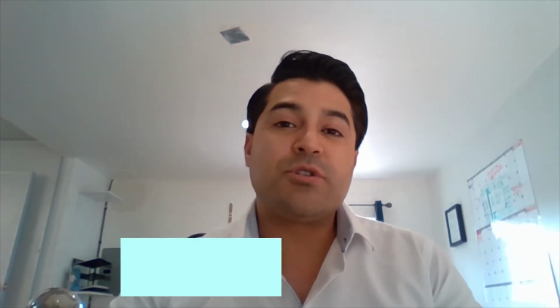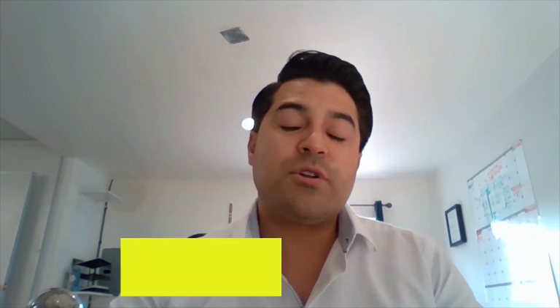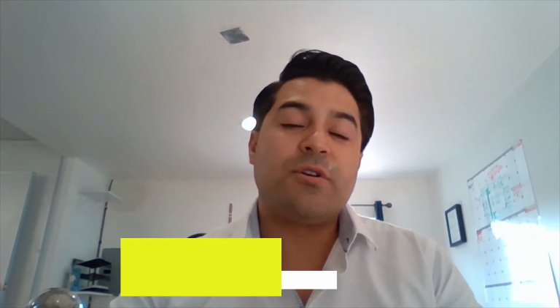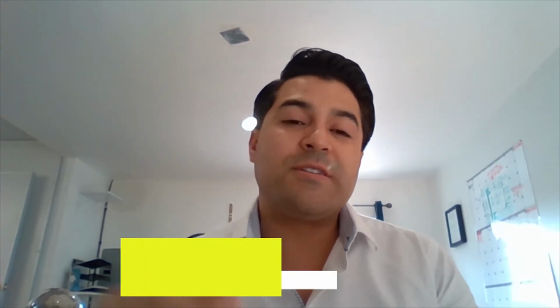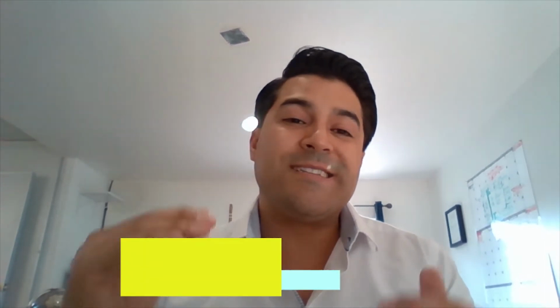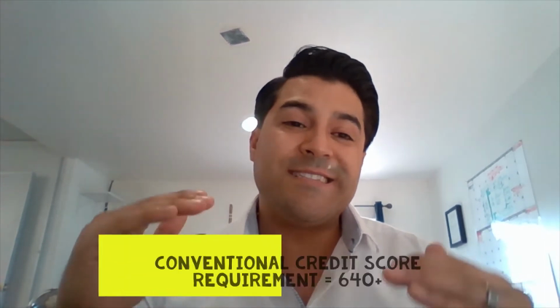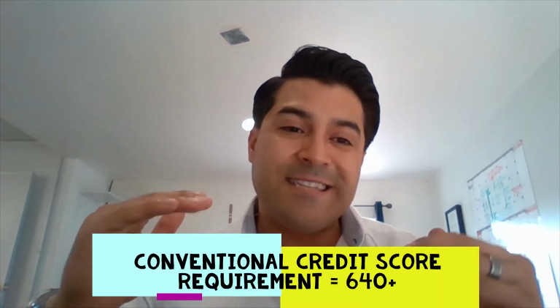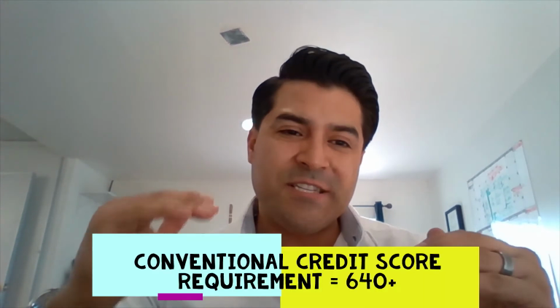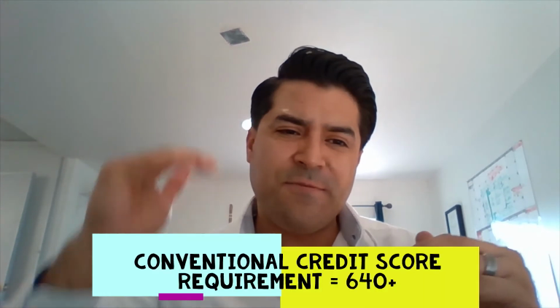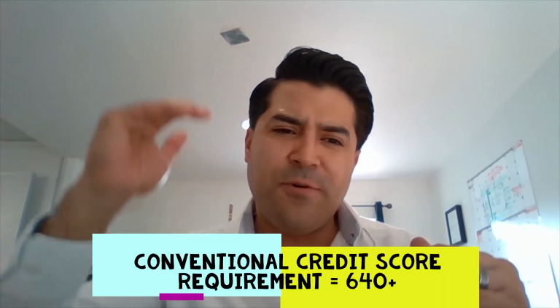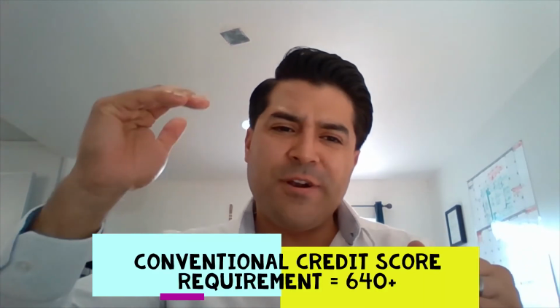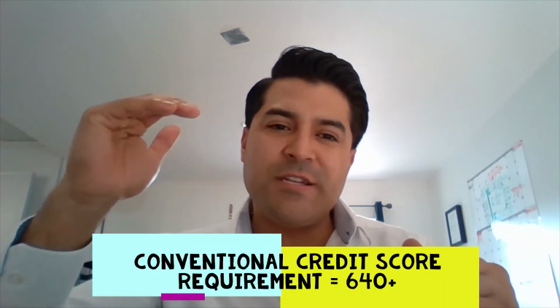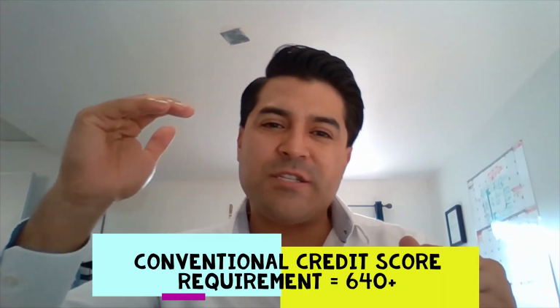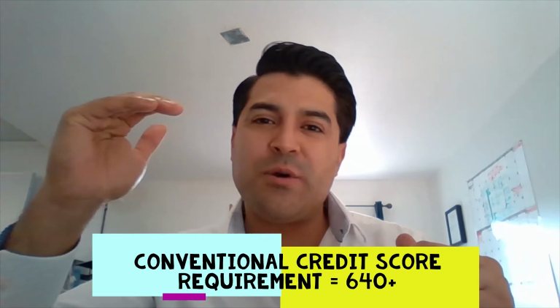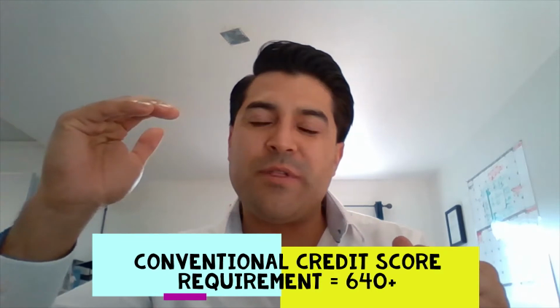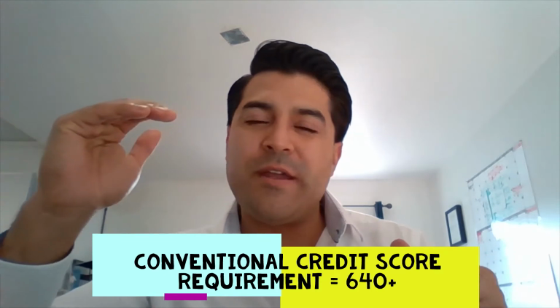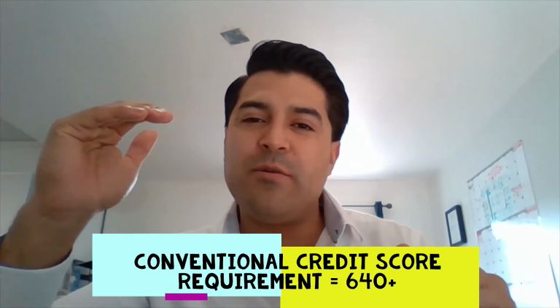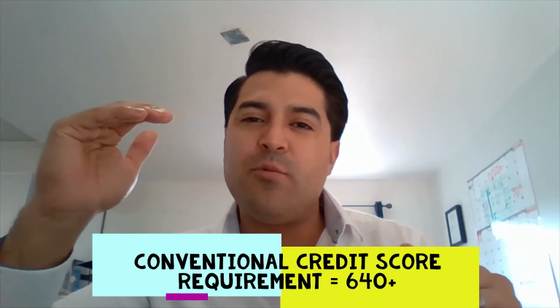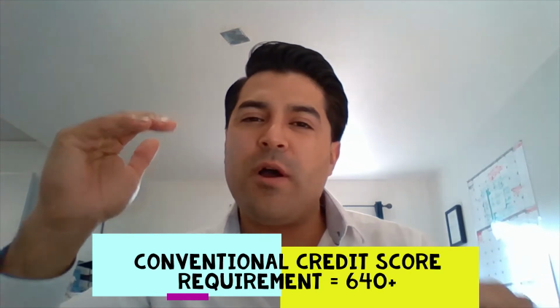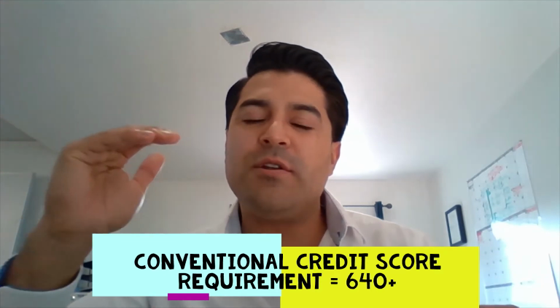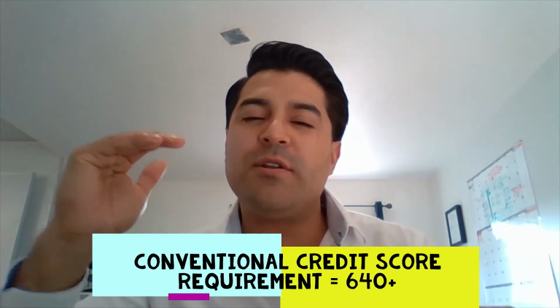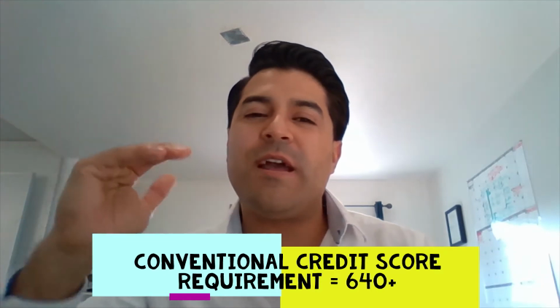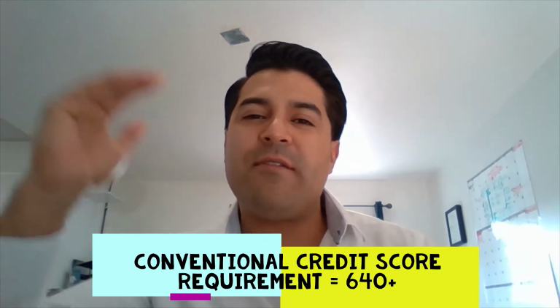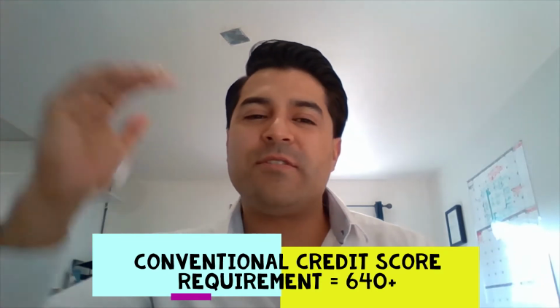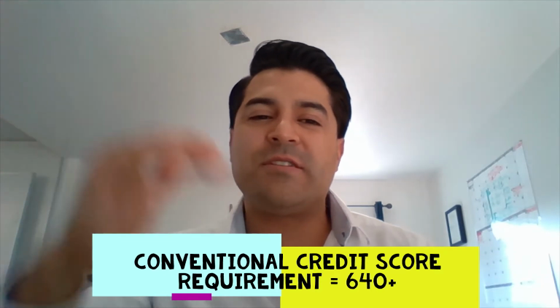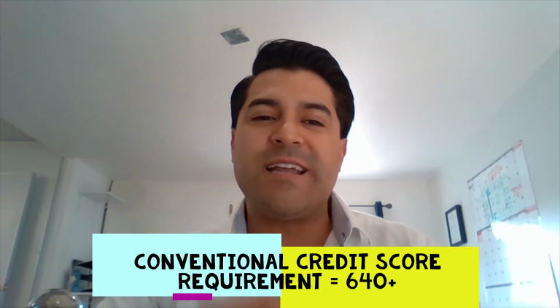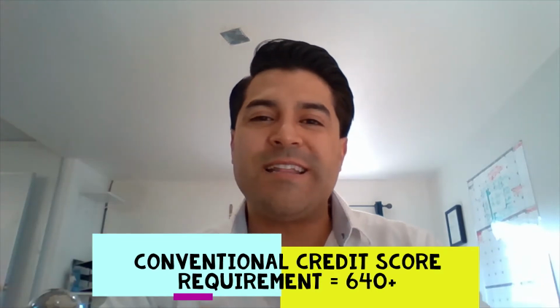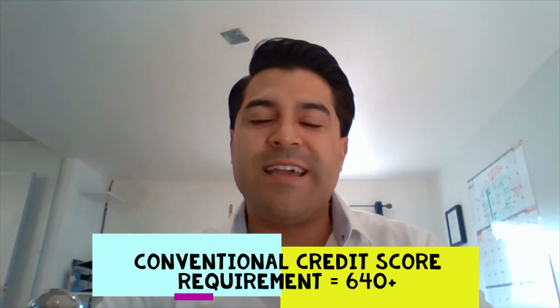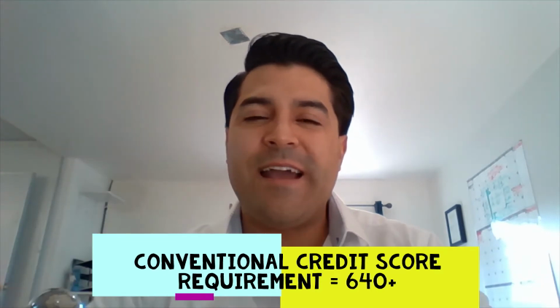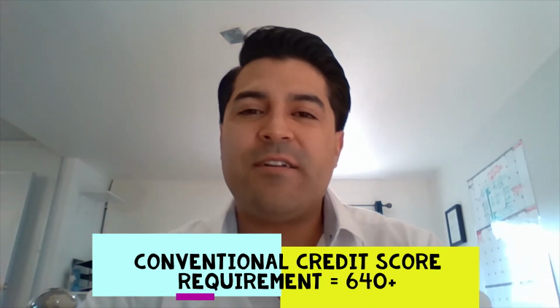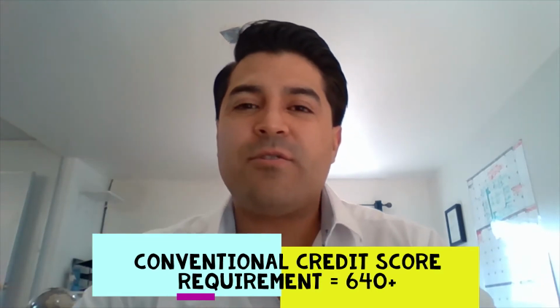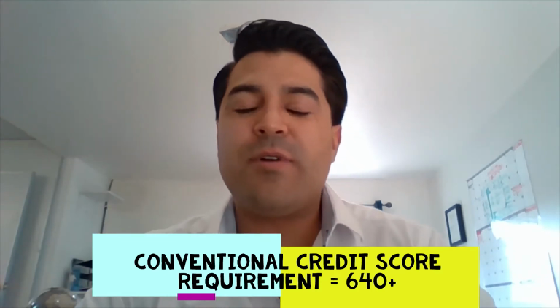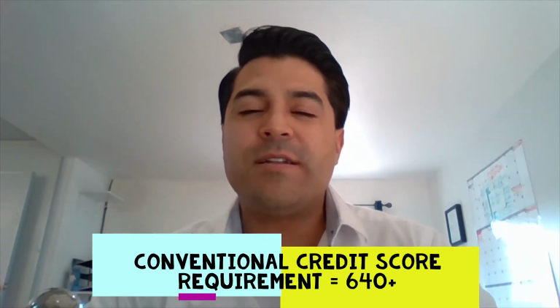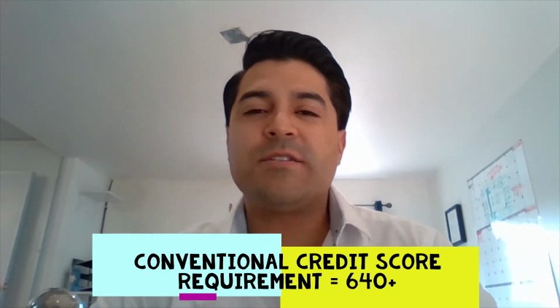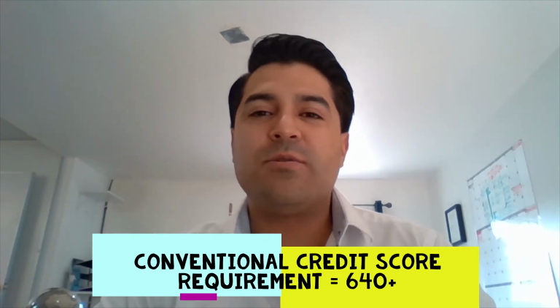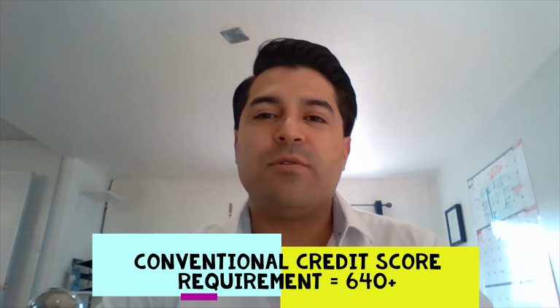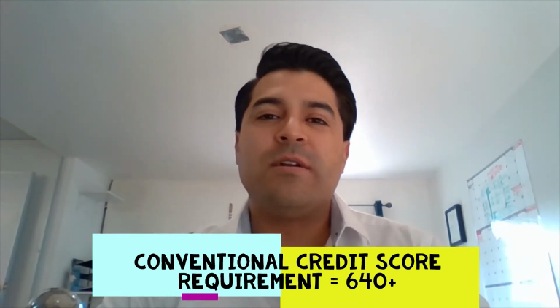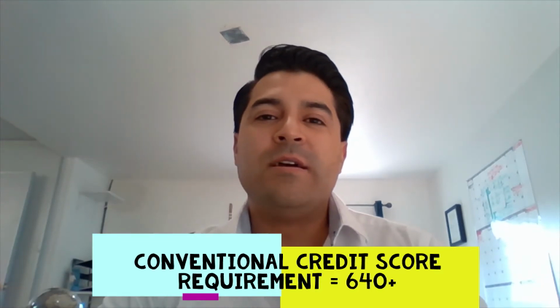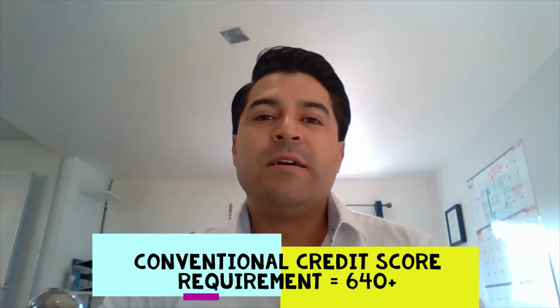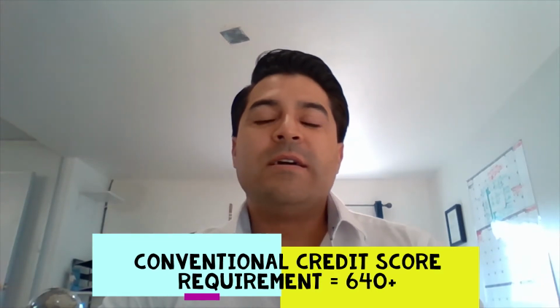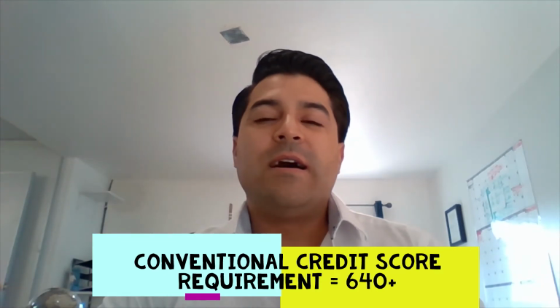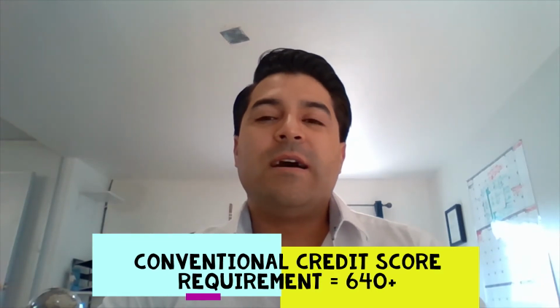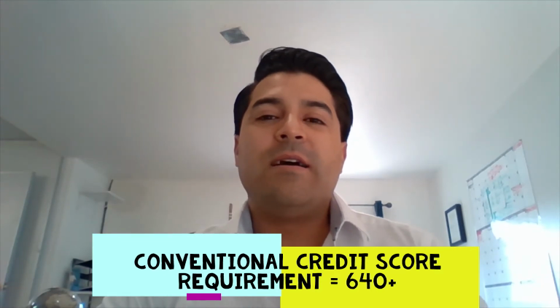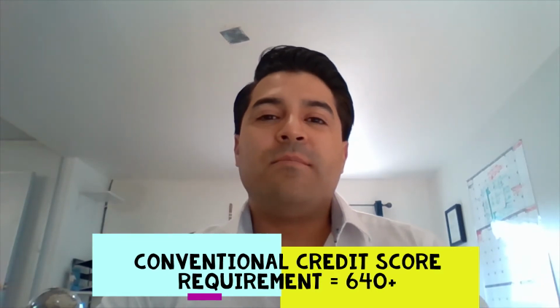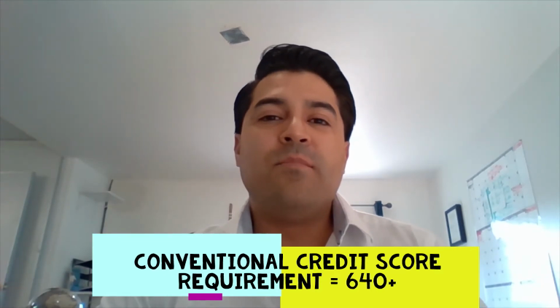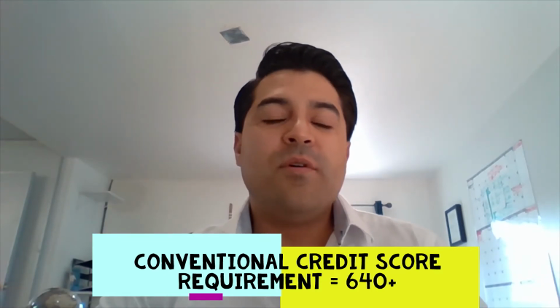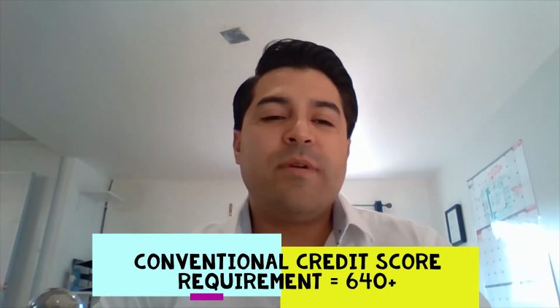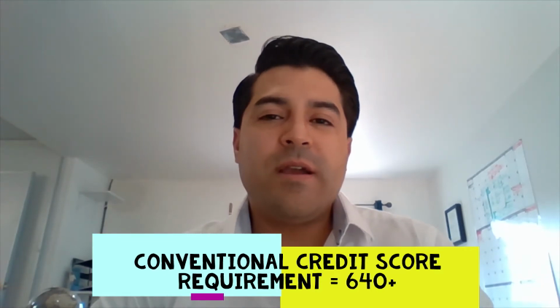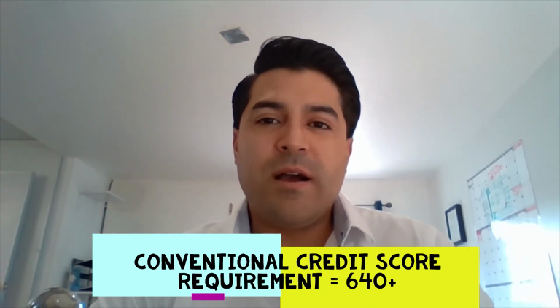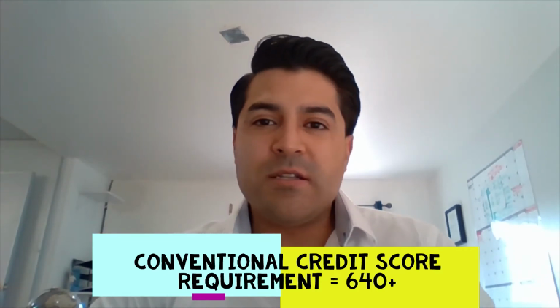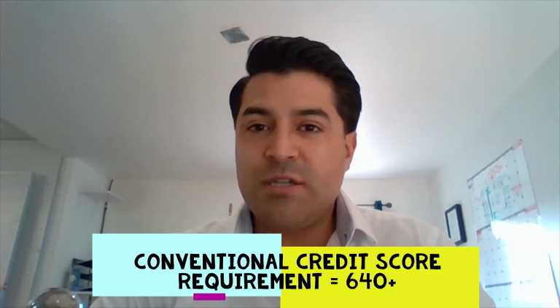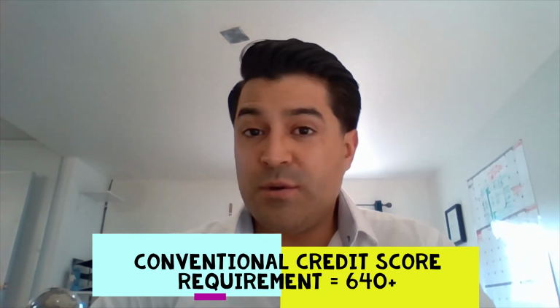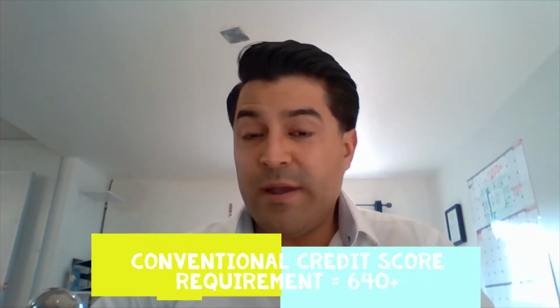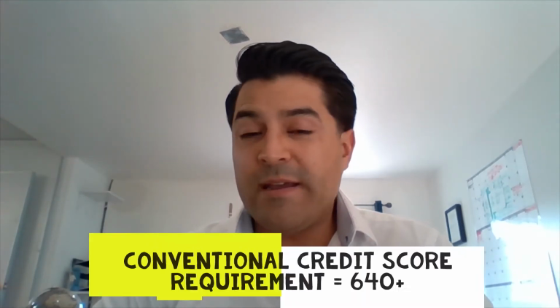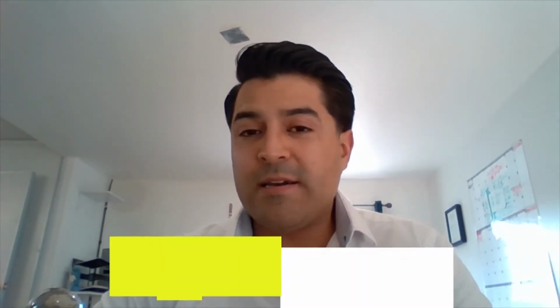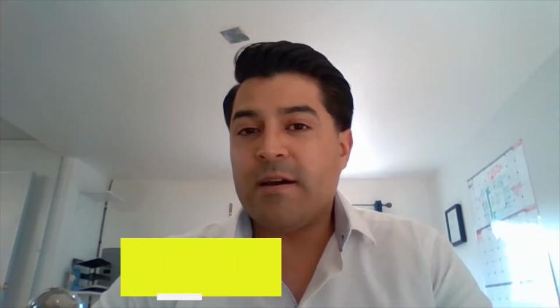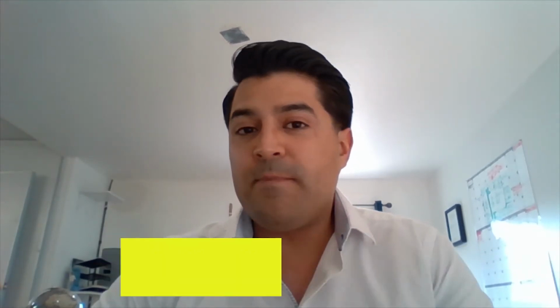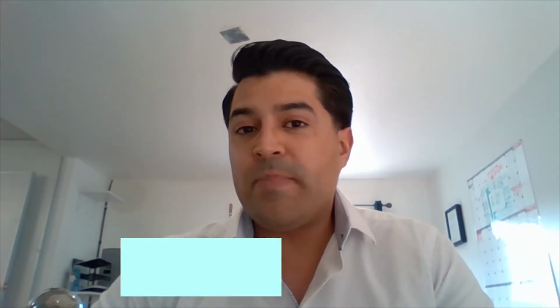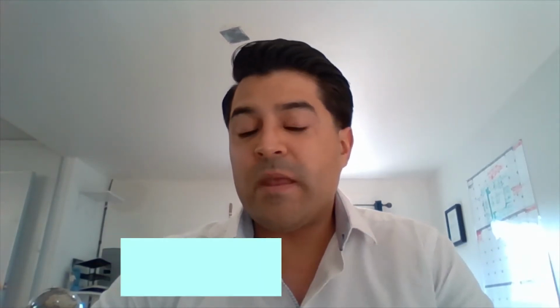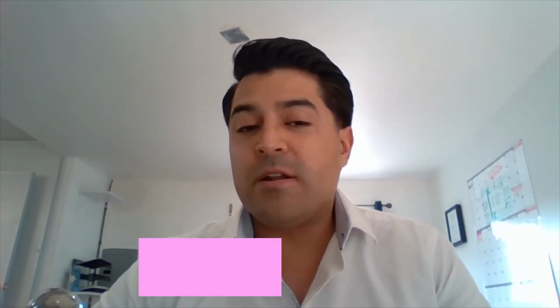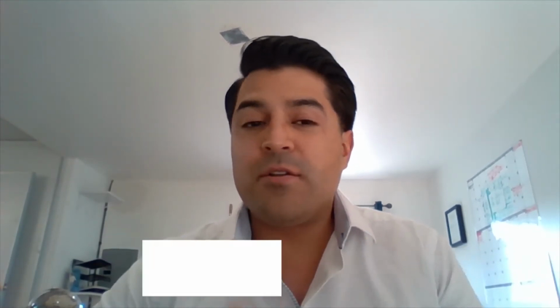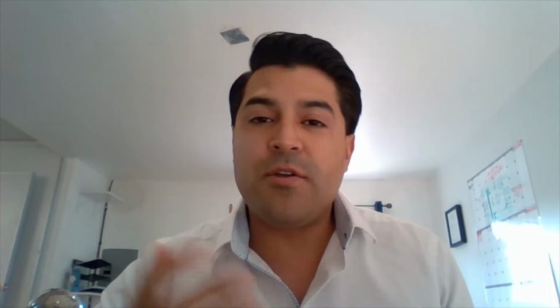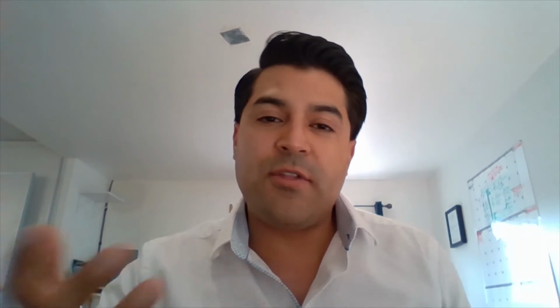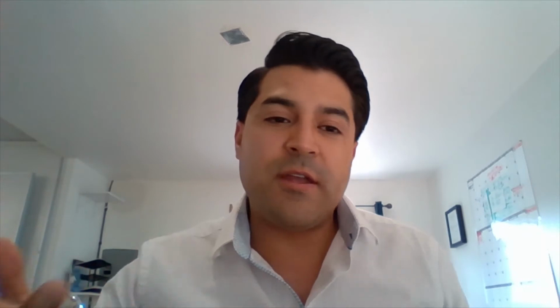The difference between FHA and conventional is that a conventional loan's credit score starts at 640, so they want you to have a slightly higher credit score.